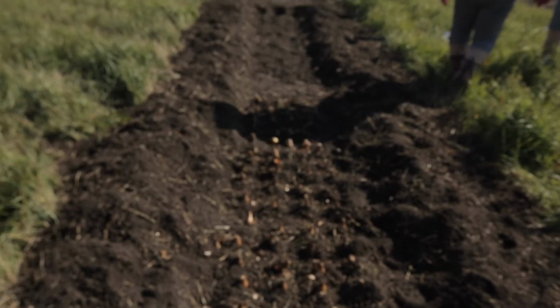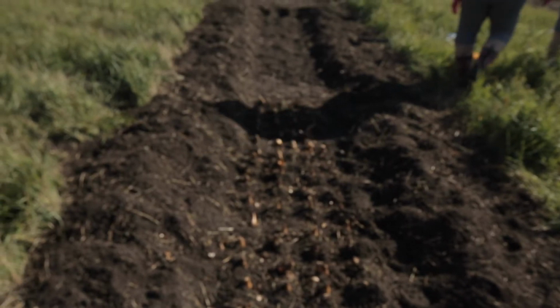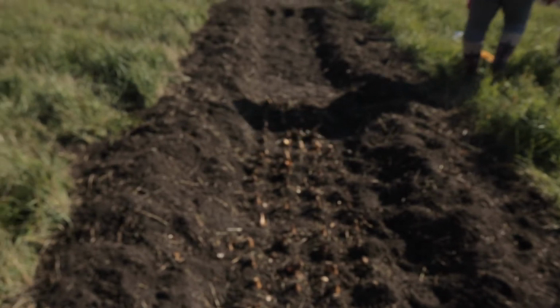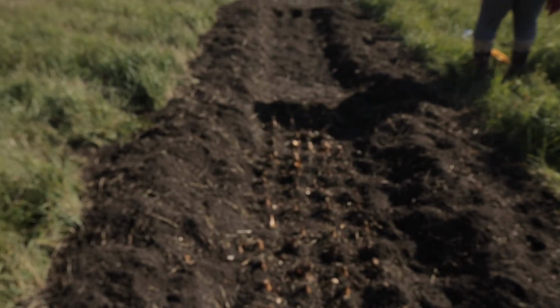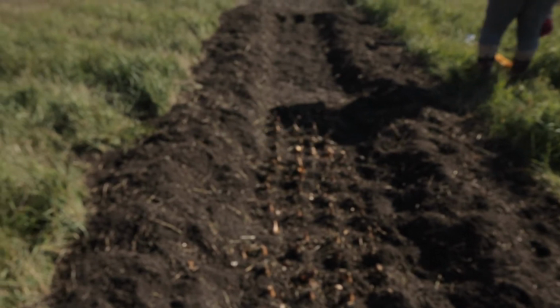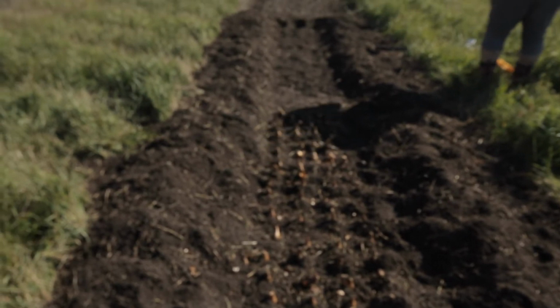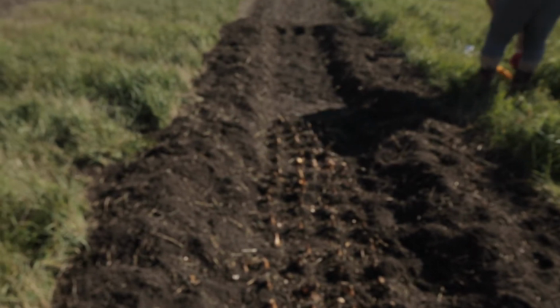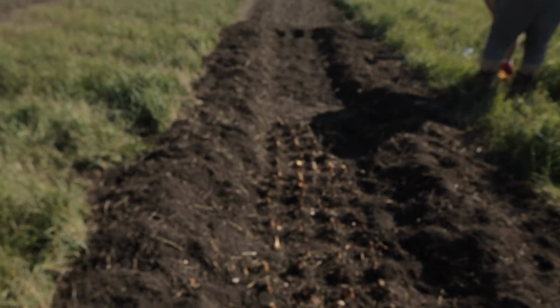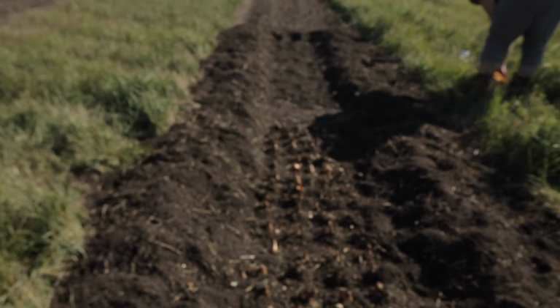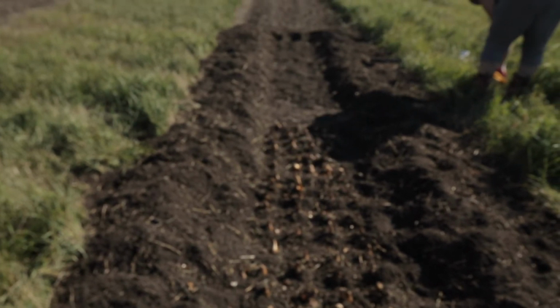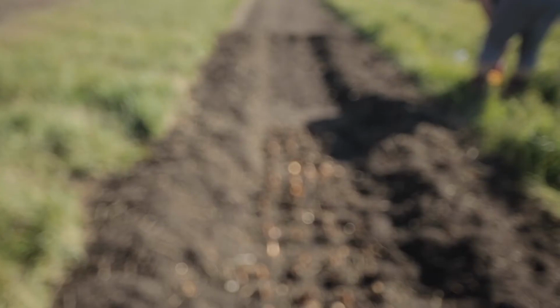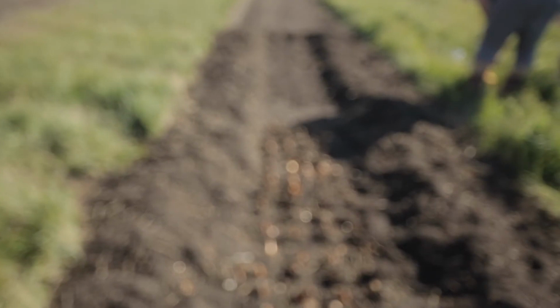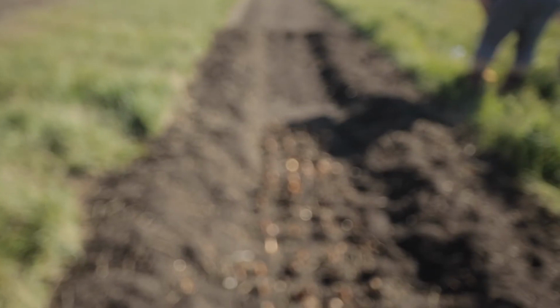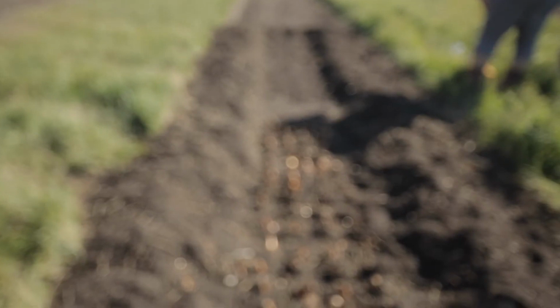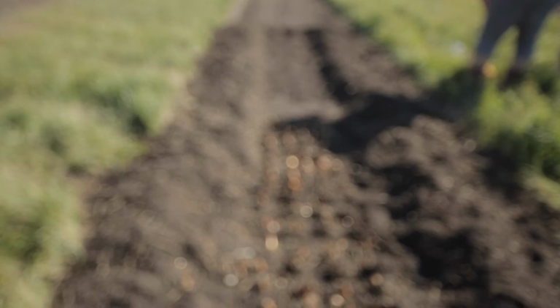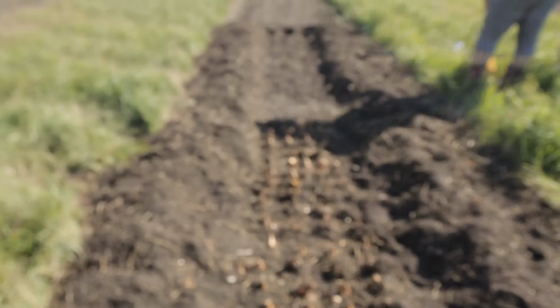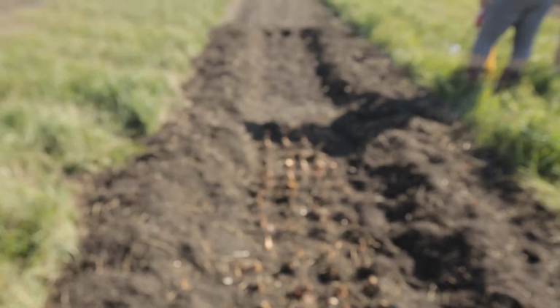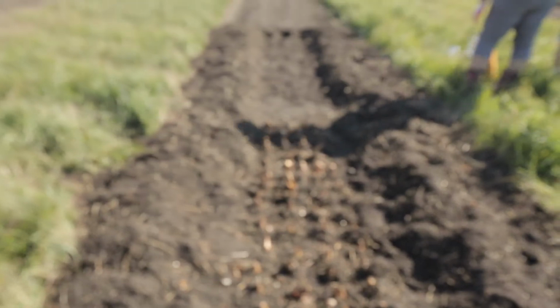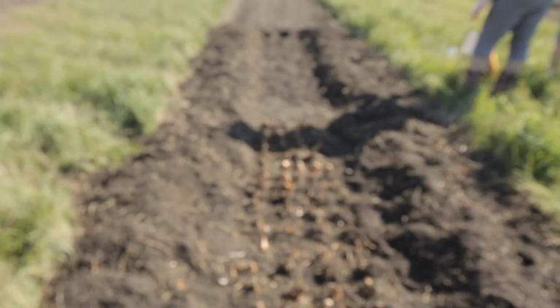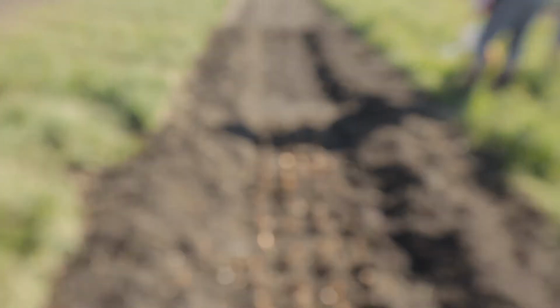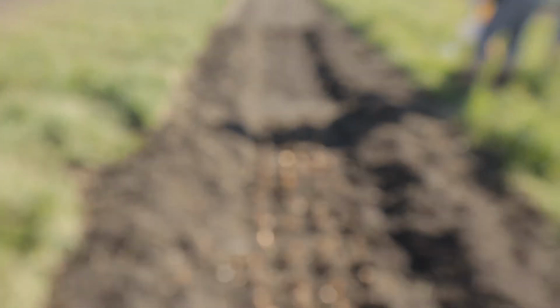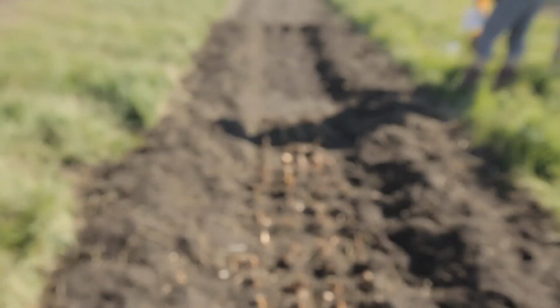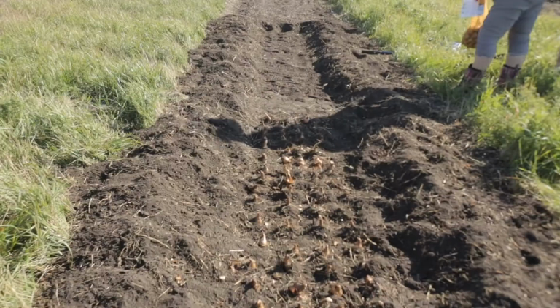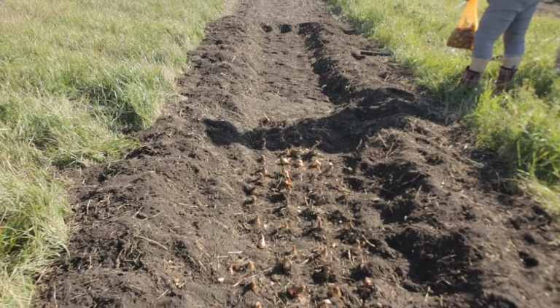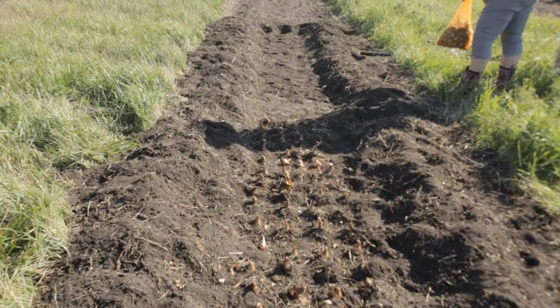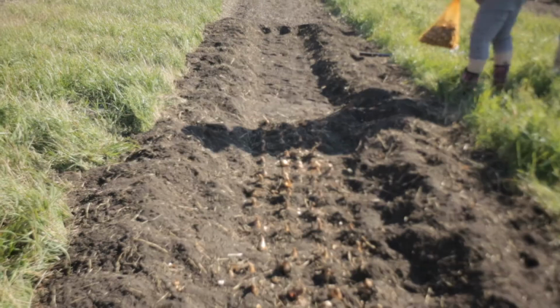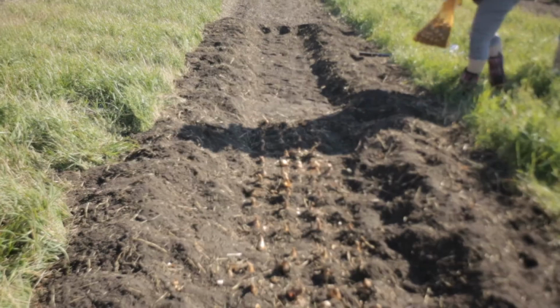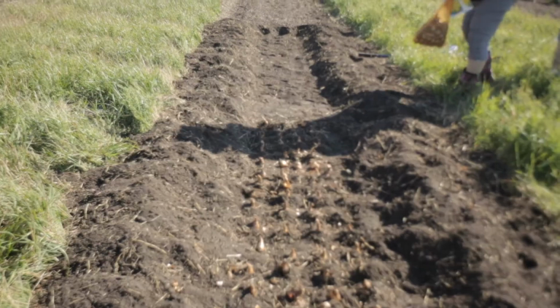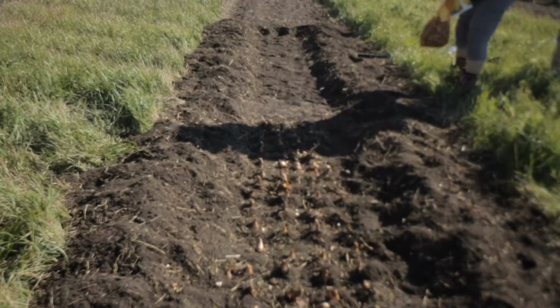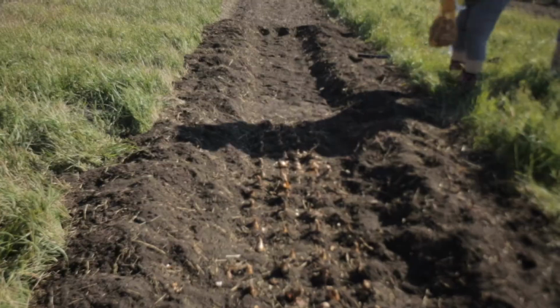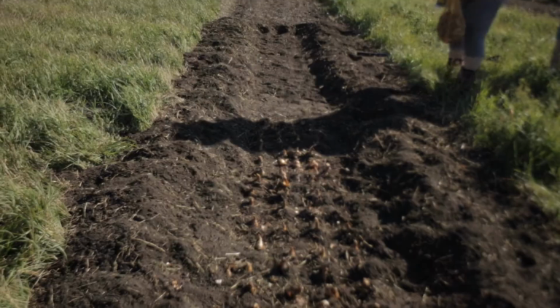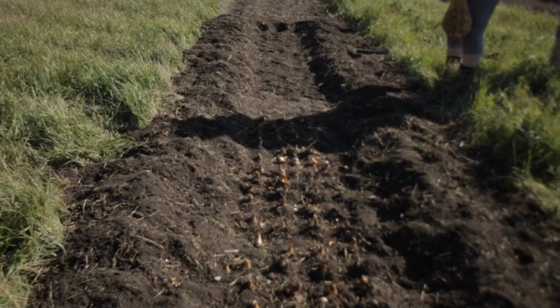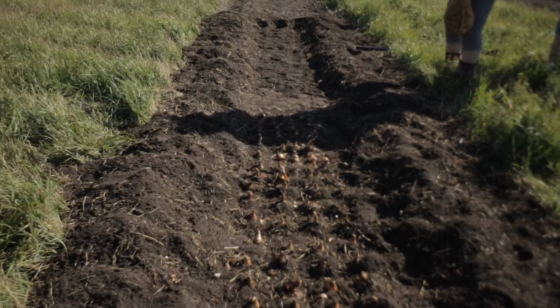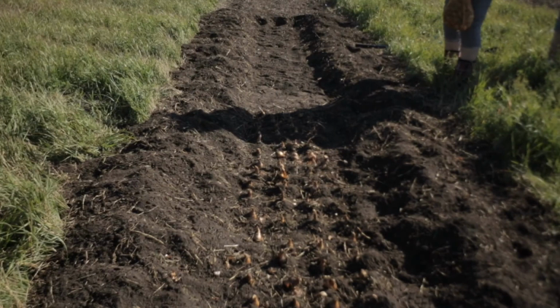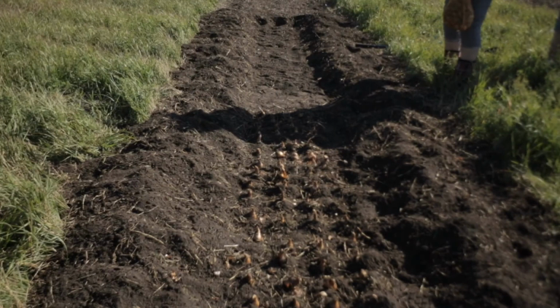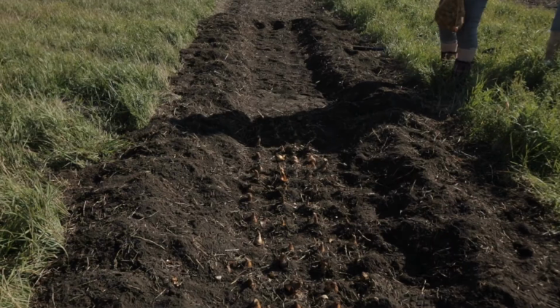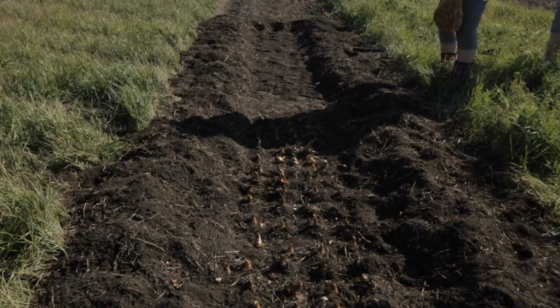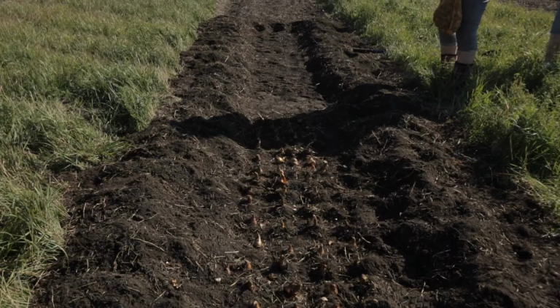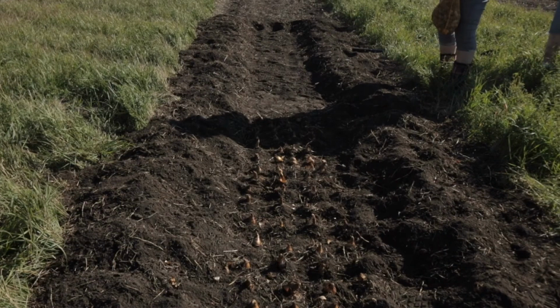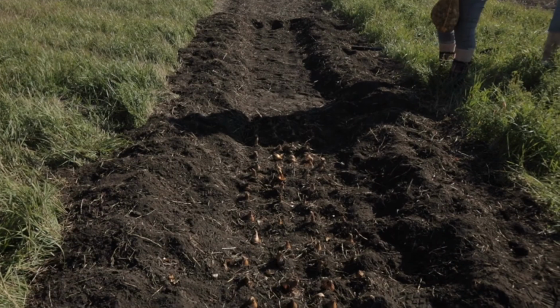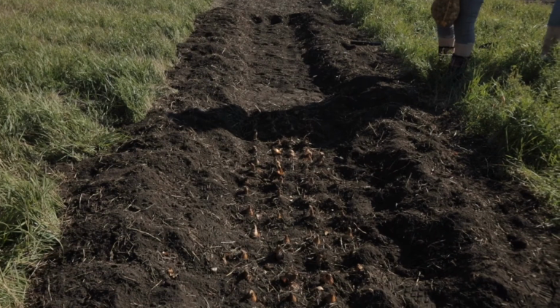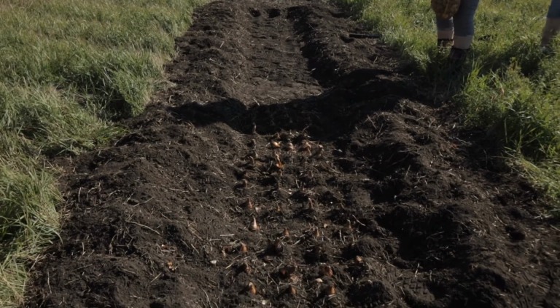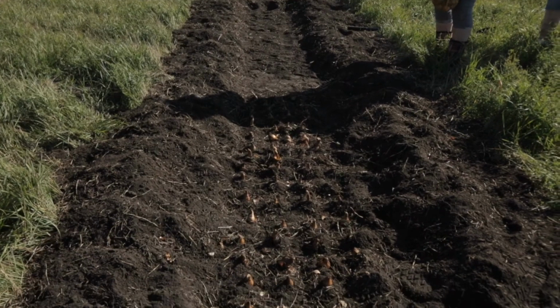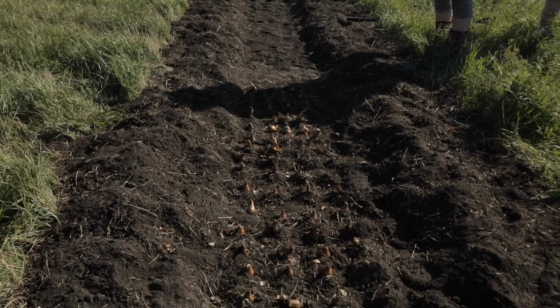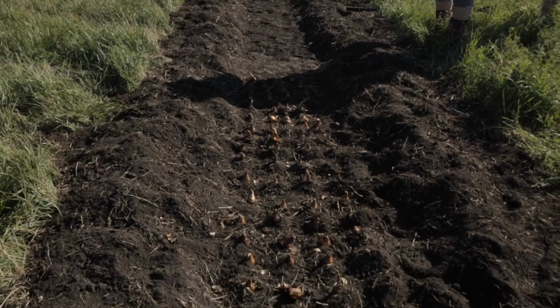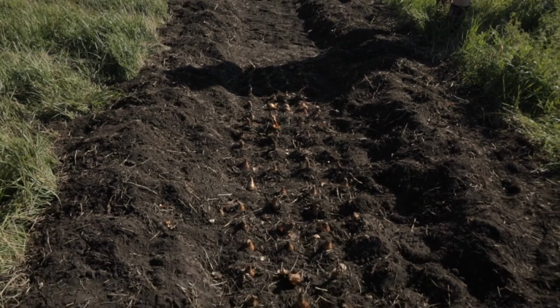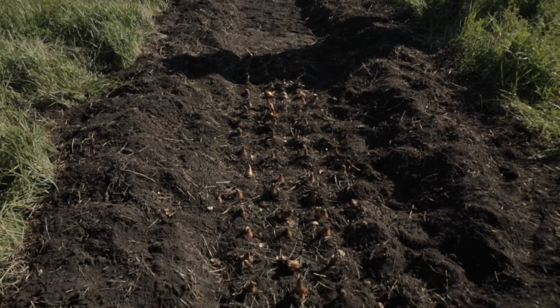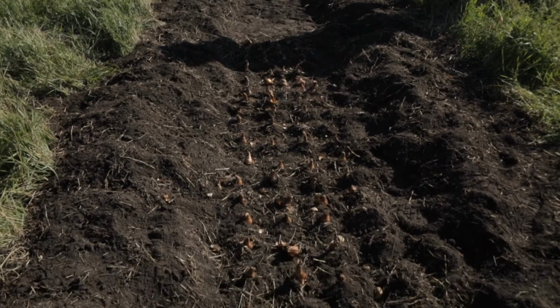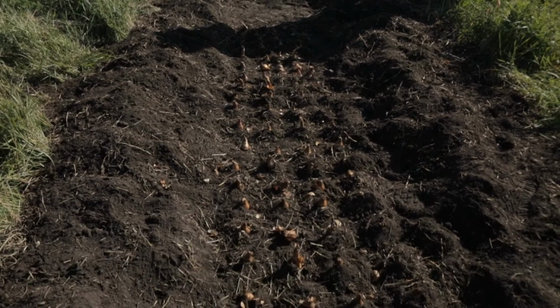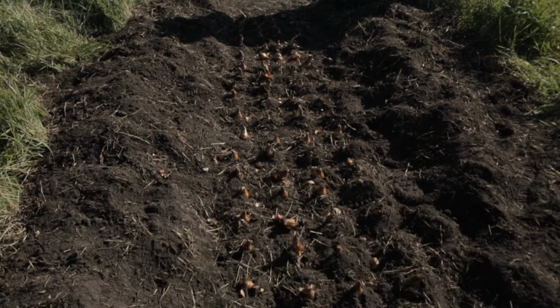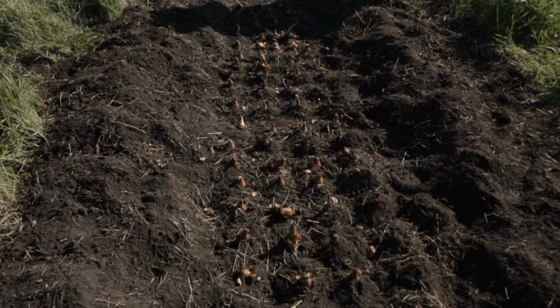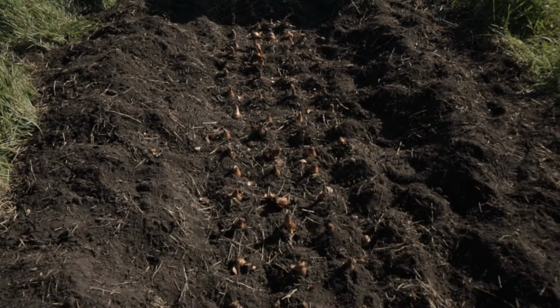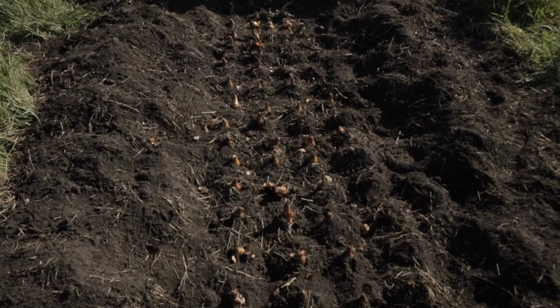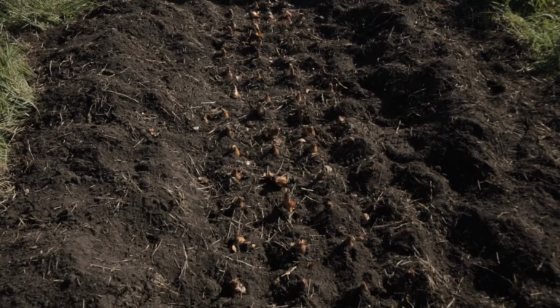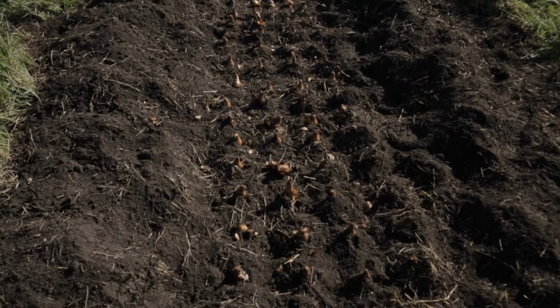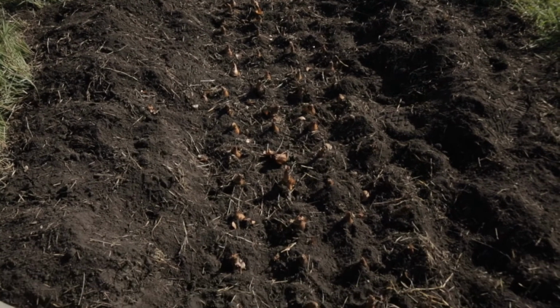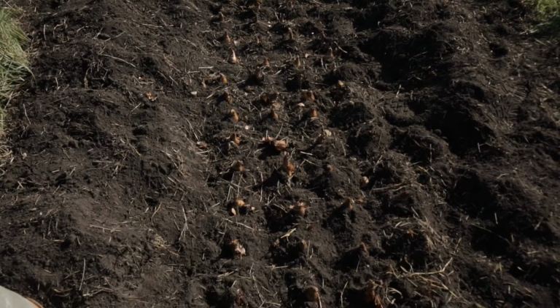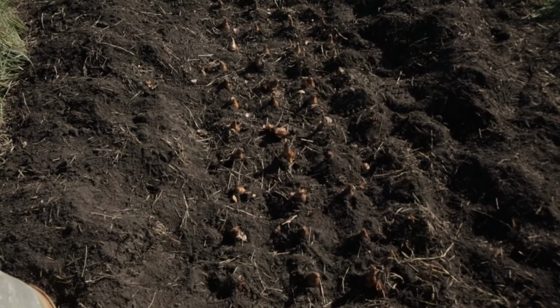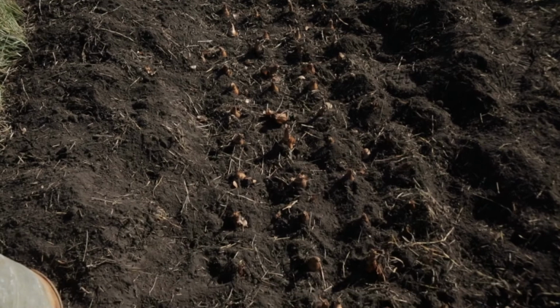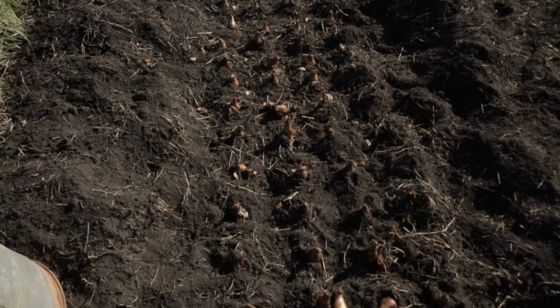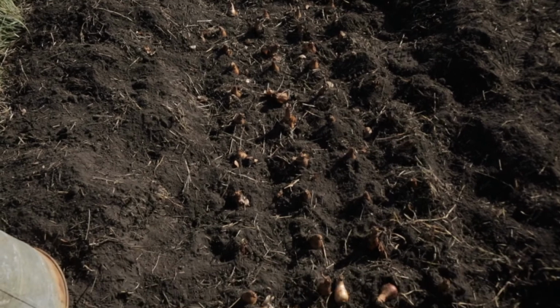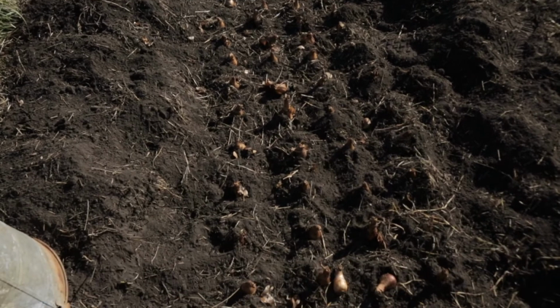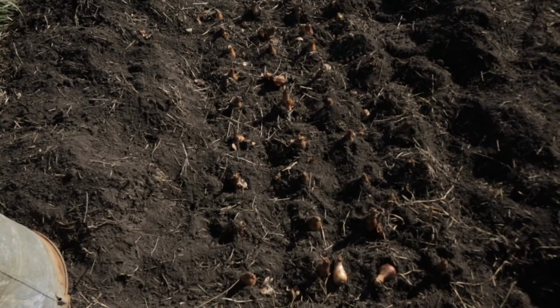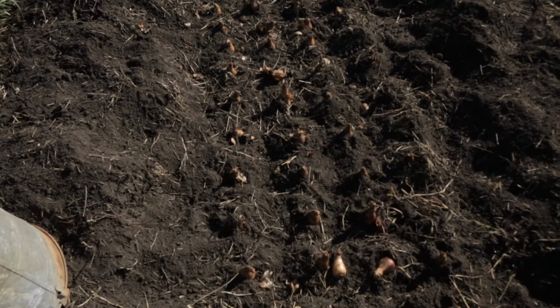How many rows did you say? 22 rows of four. So it's definitely over 90 bulbs.